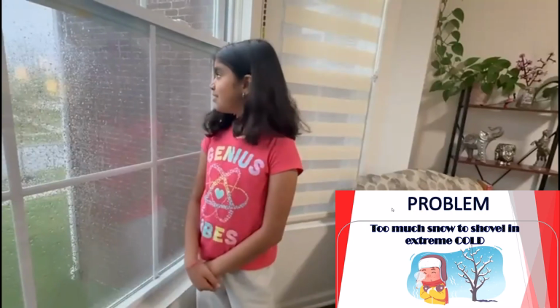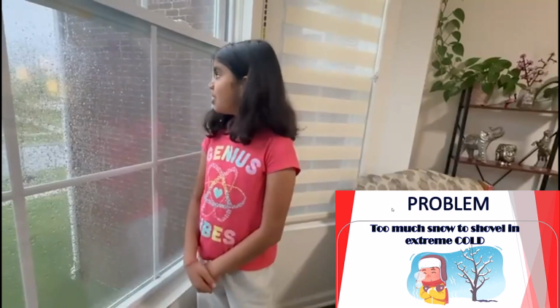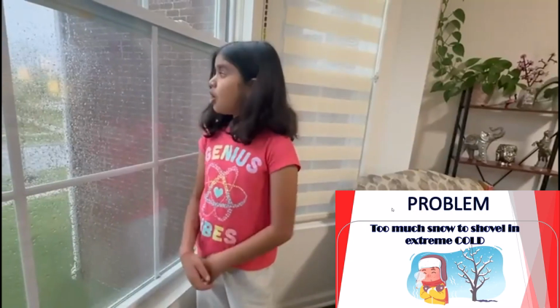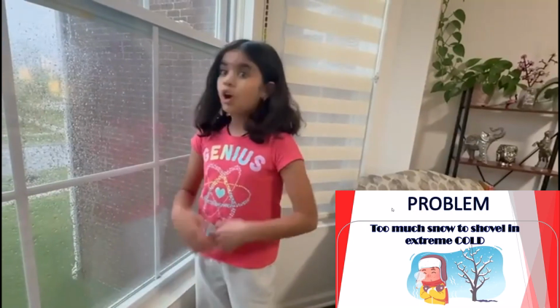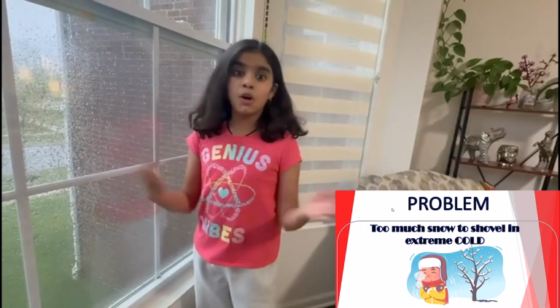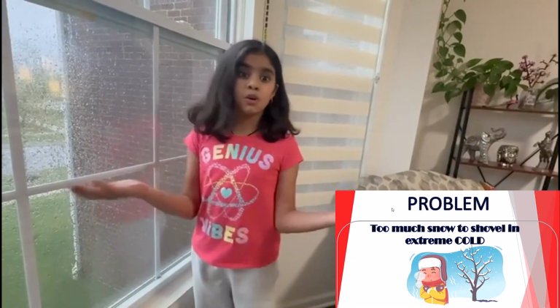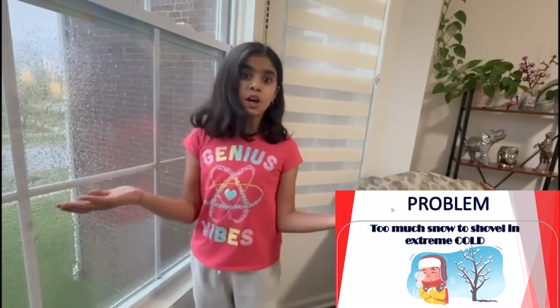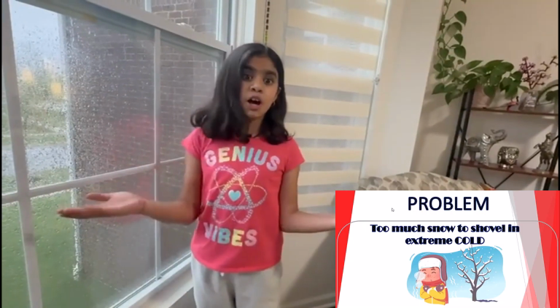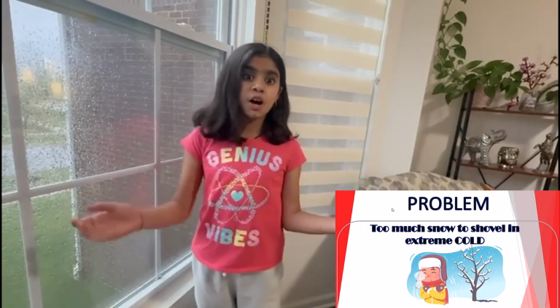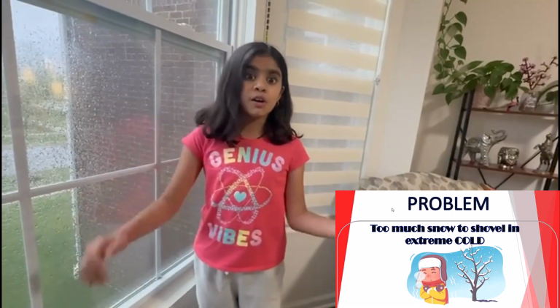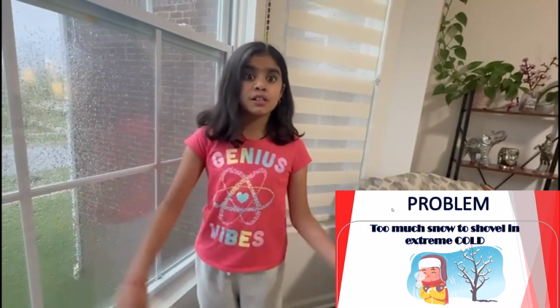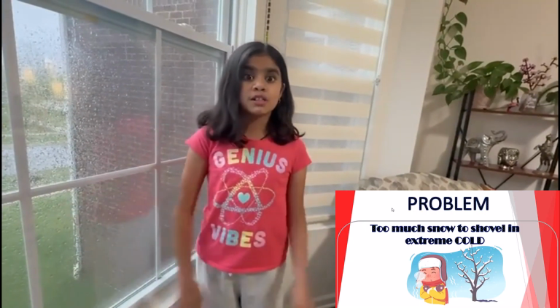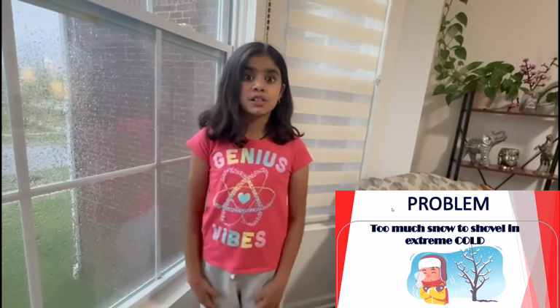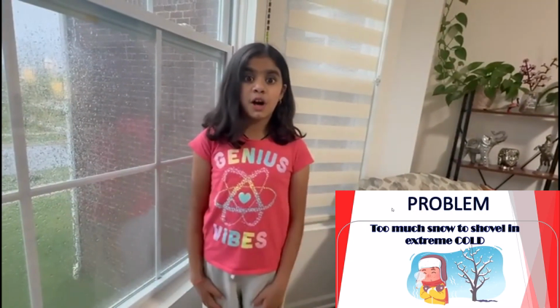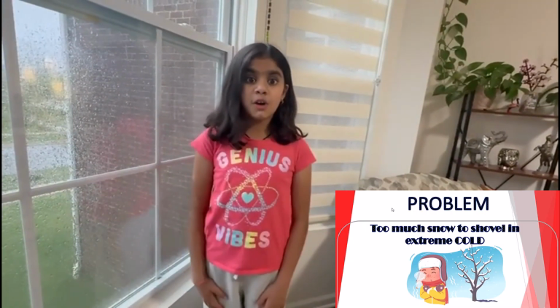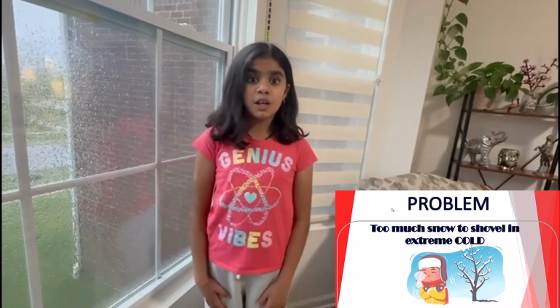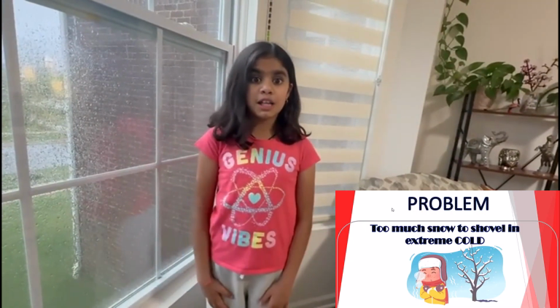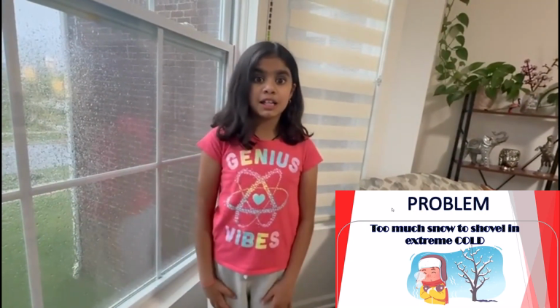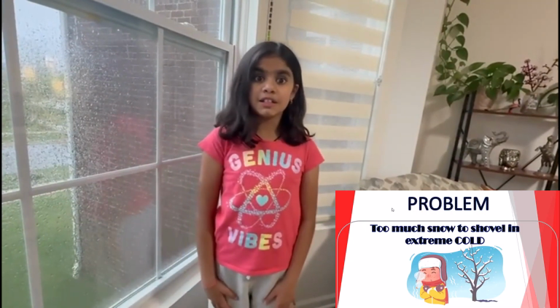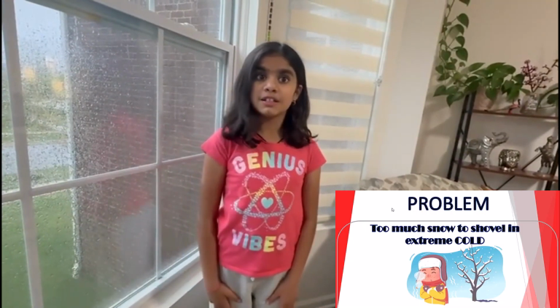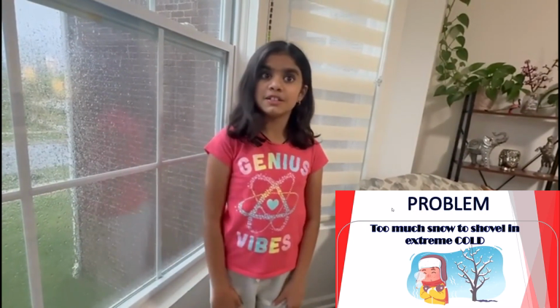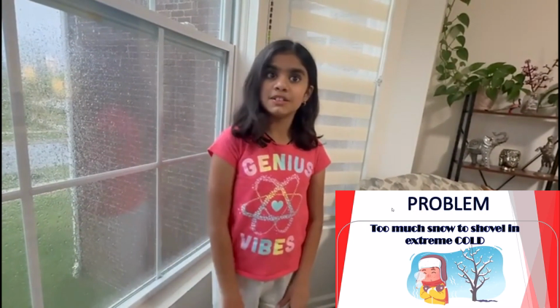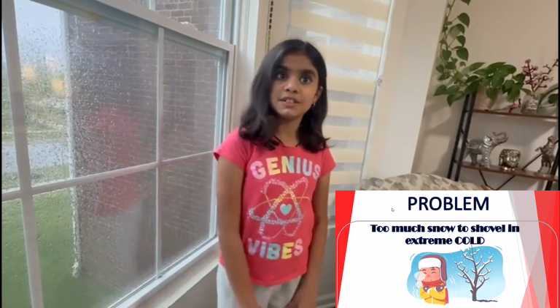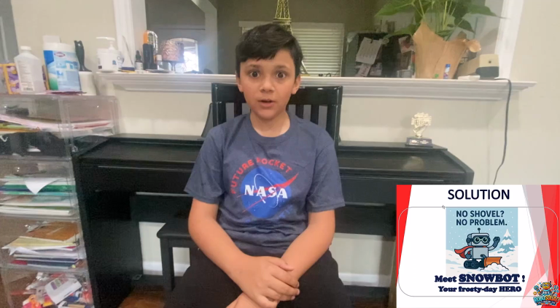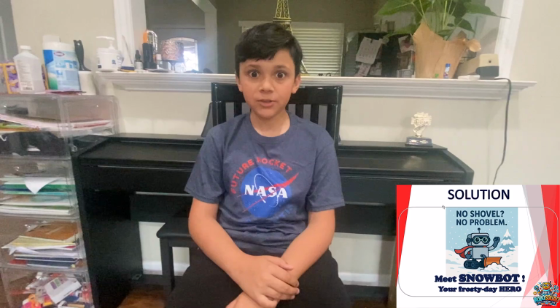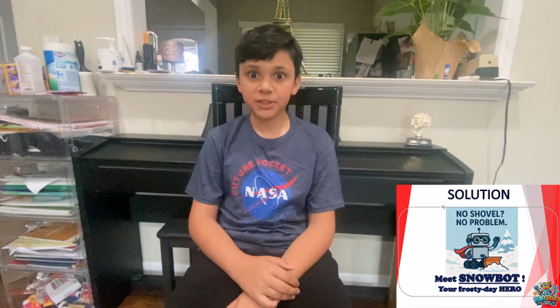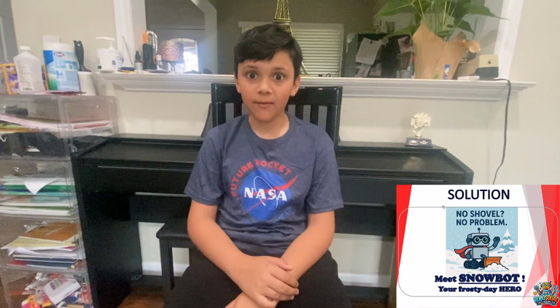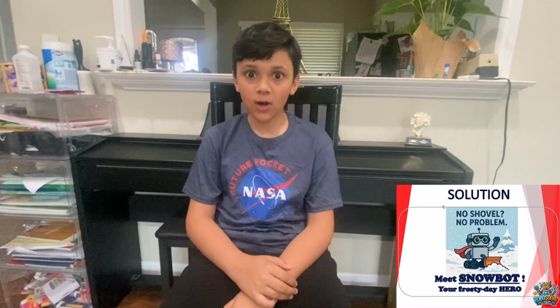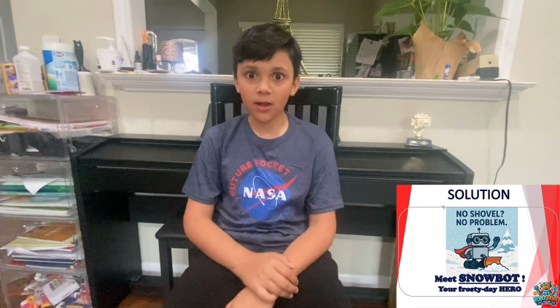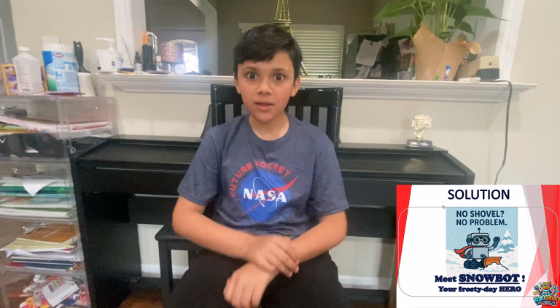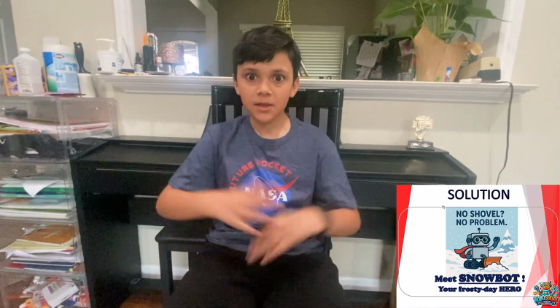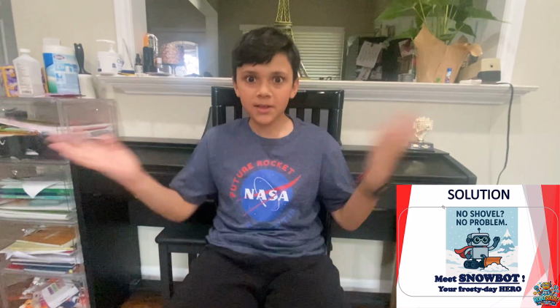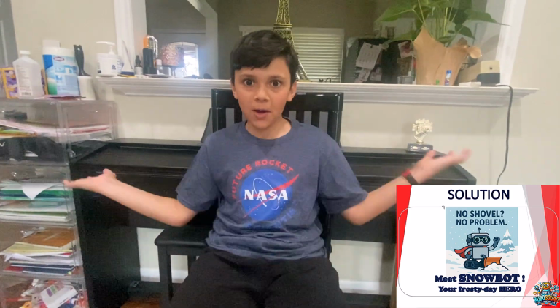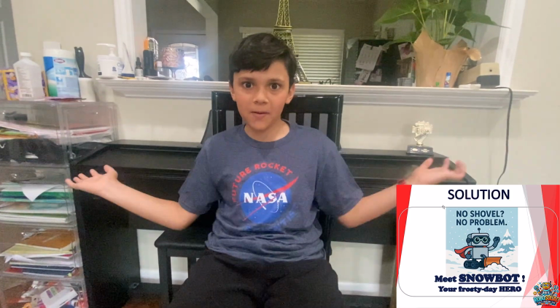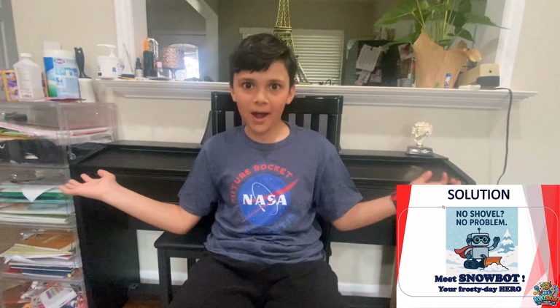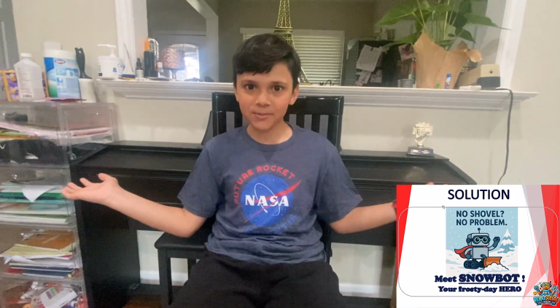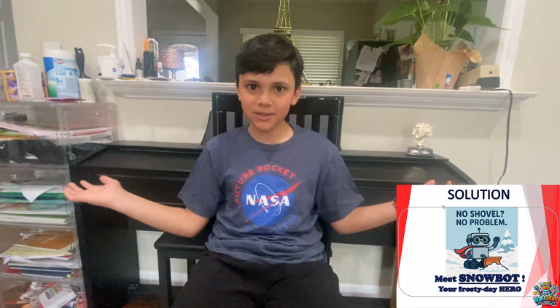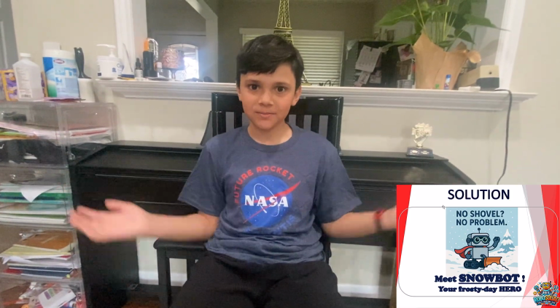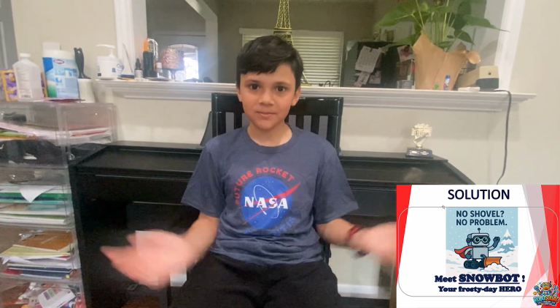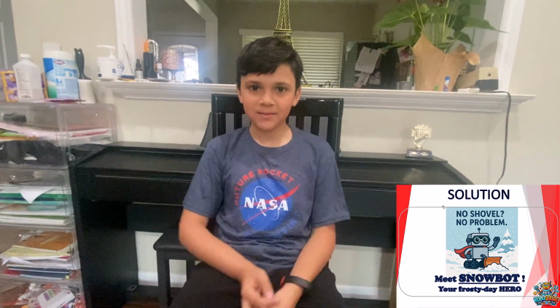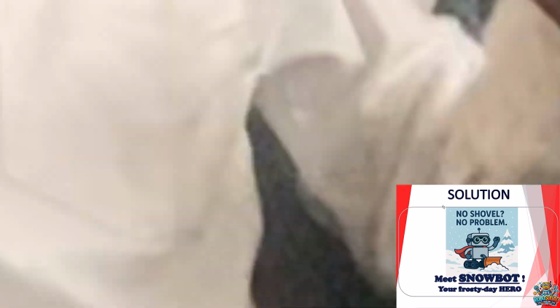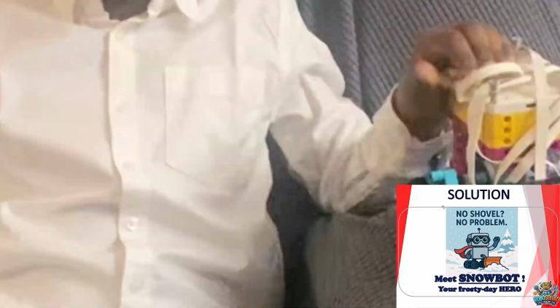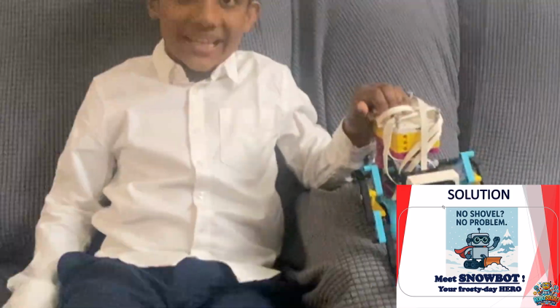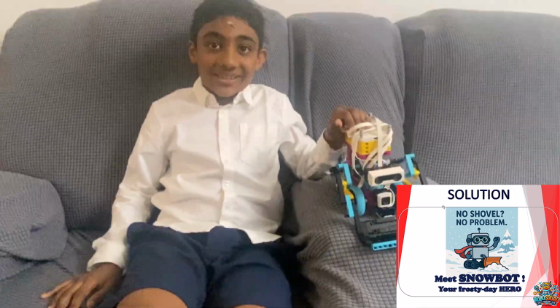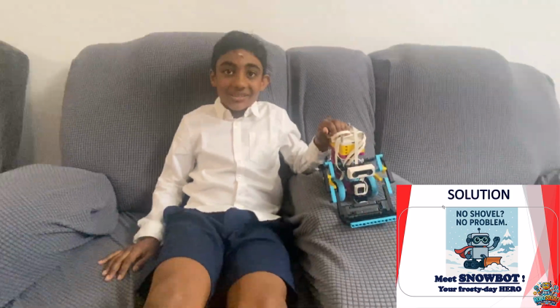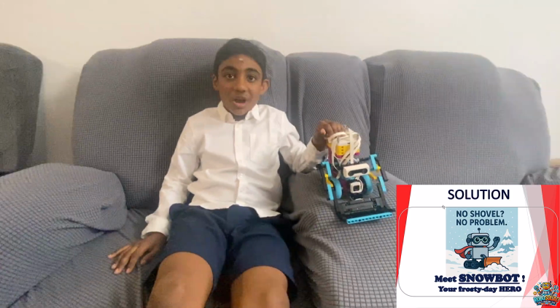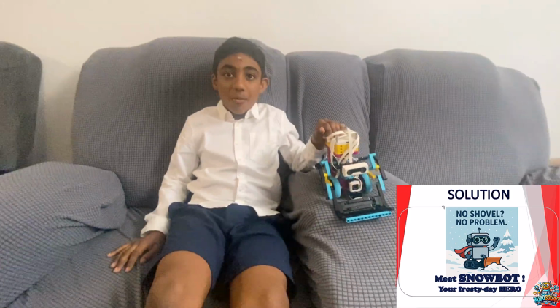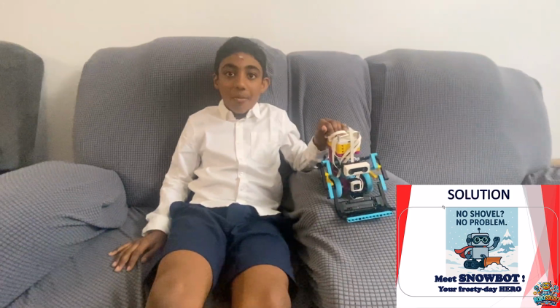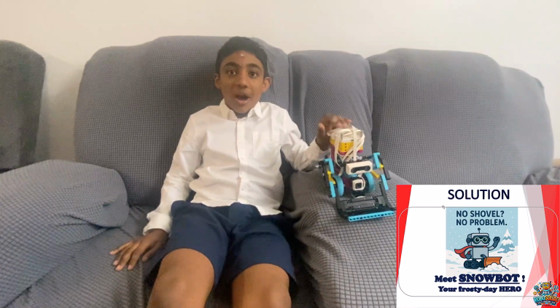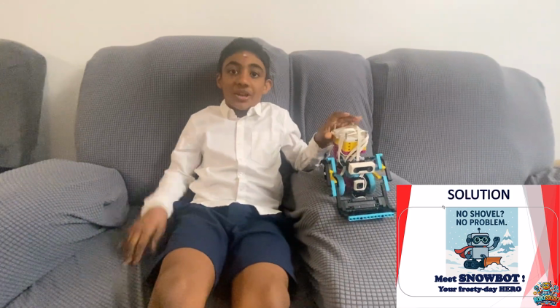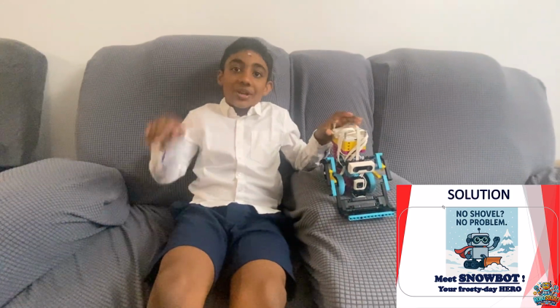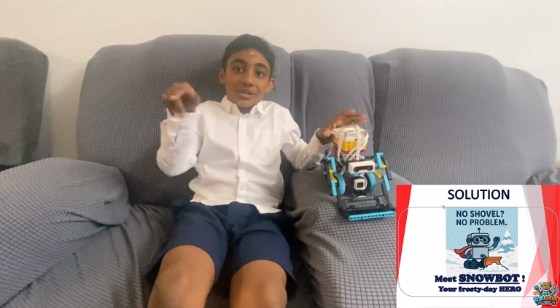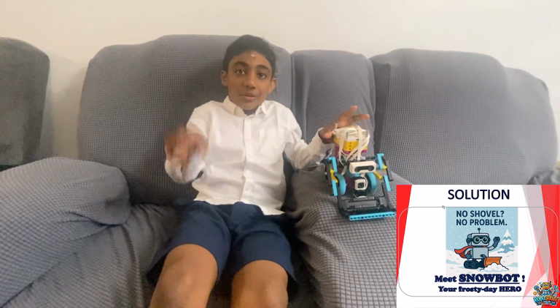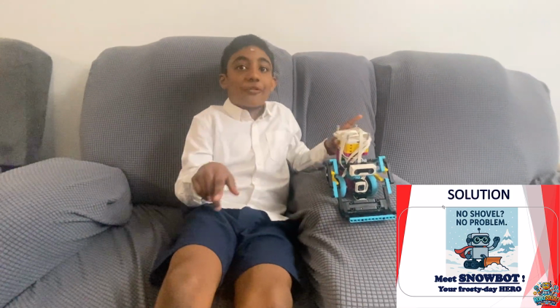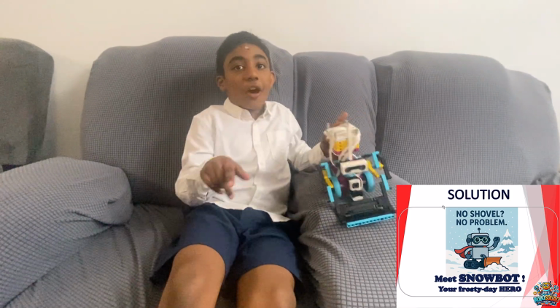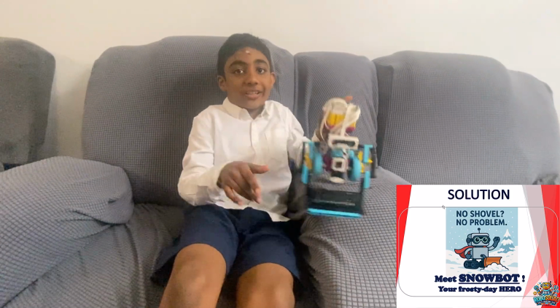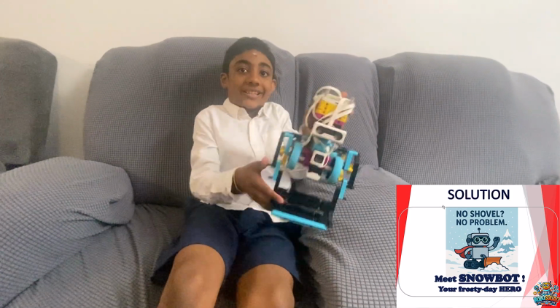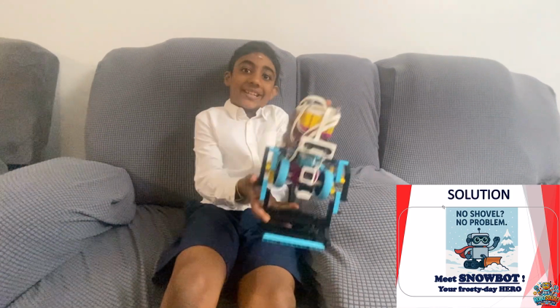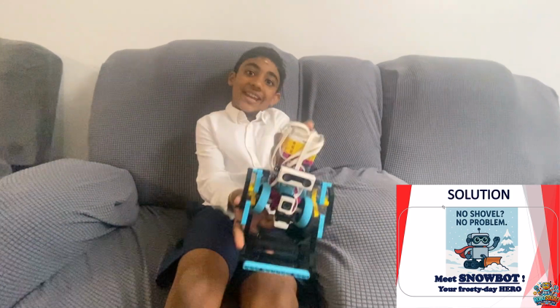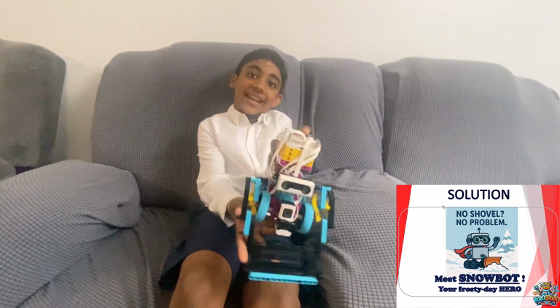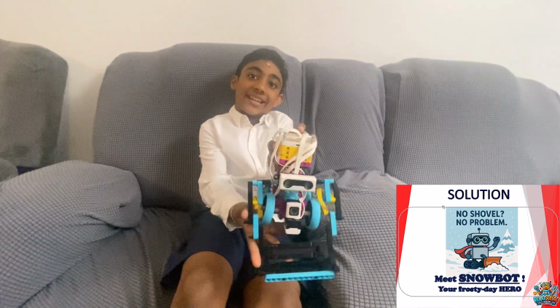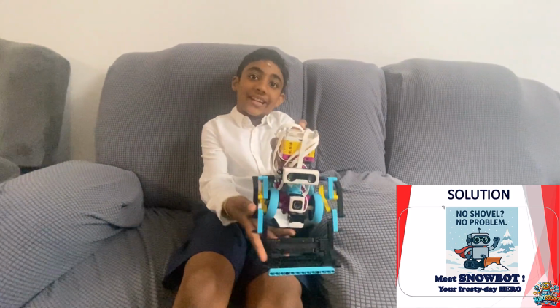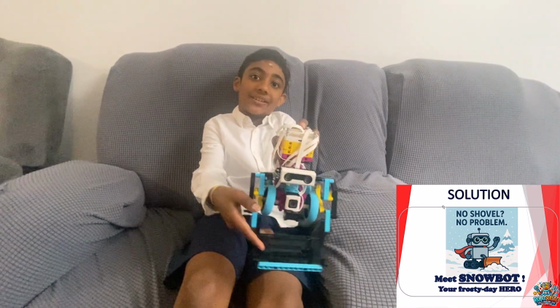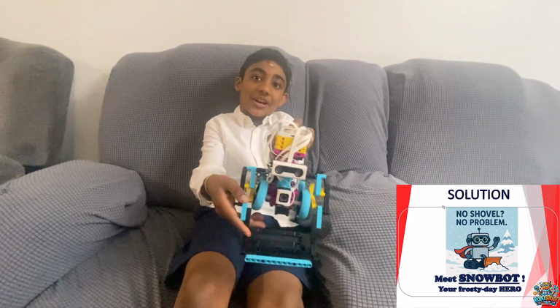Oh no, it's snowing! No shovel? No problem! Meet Snowbot, your frosty day hero.